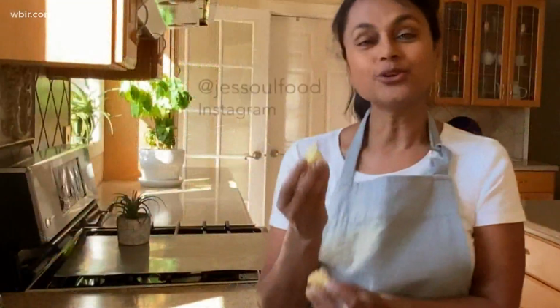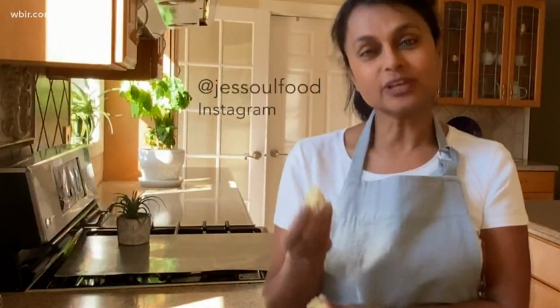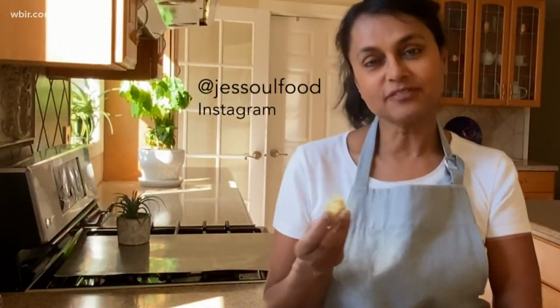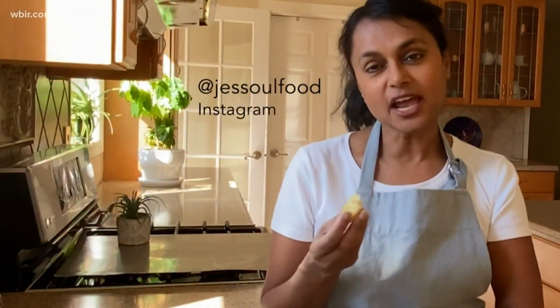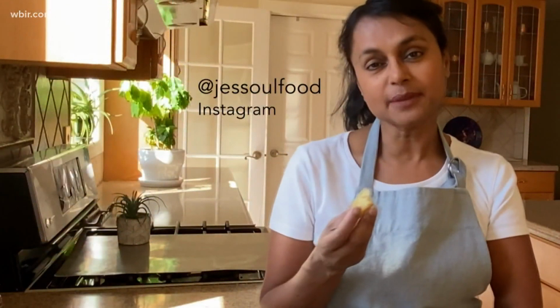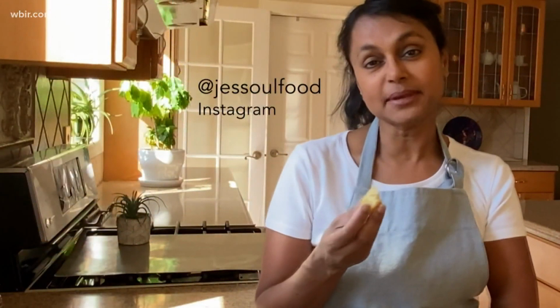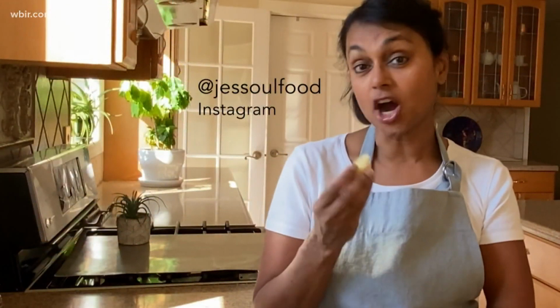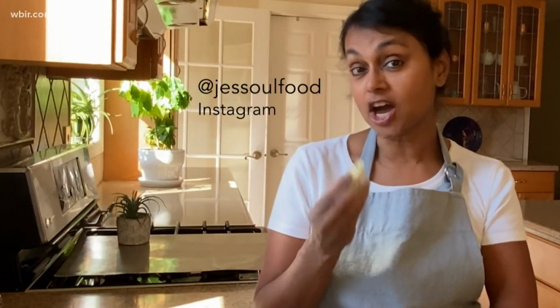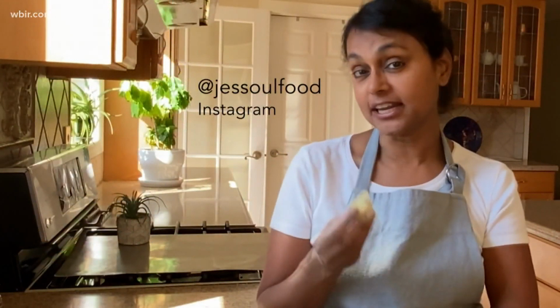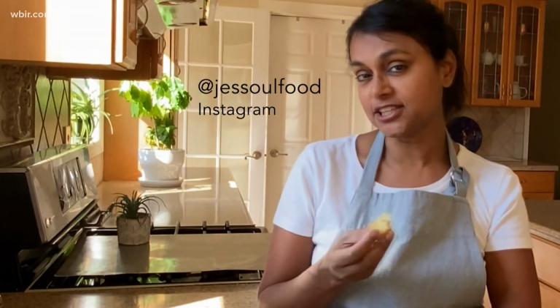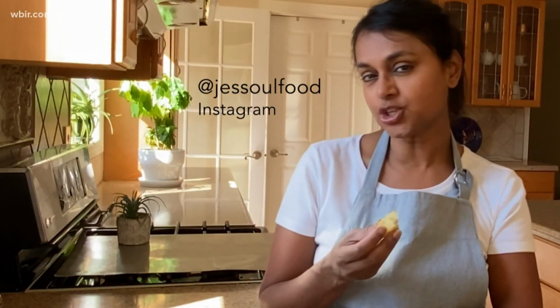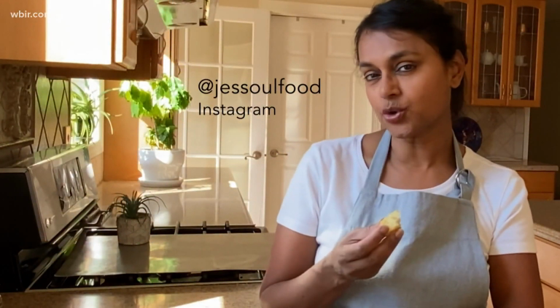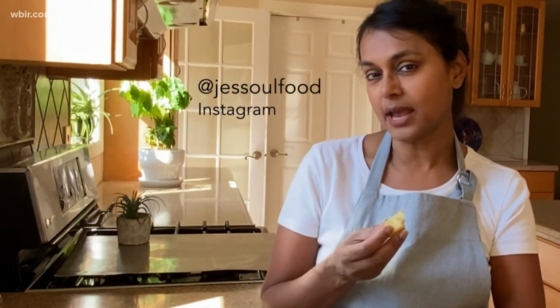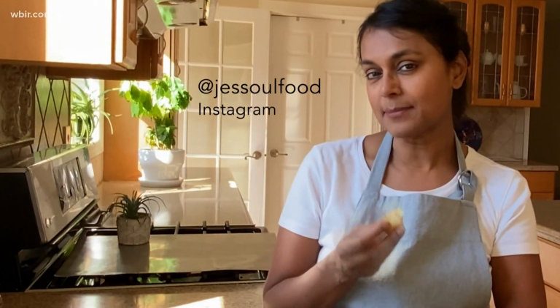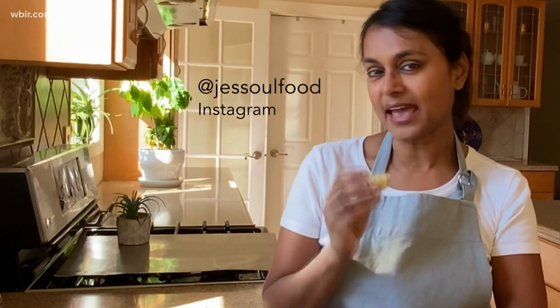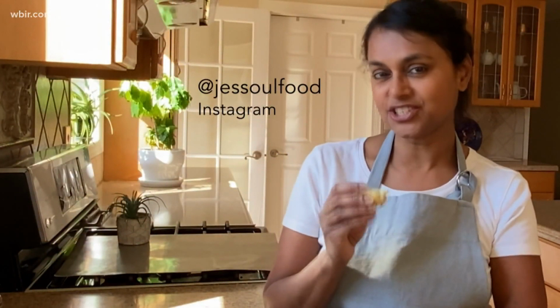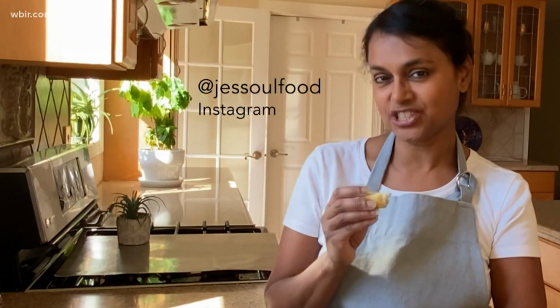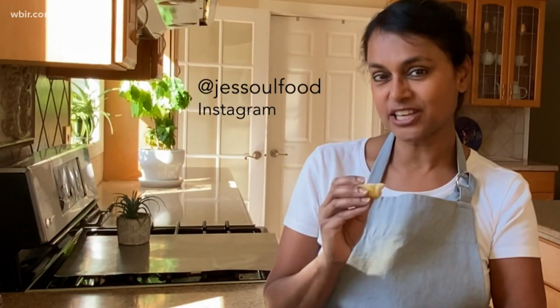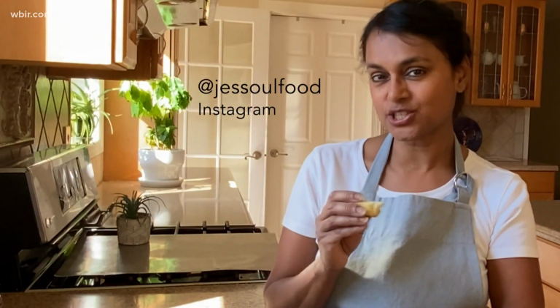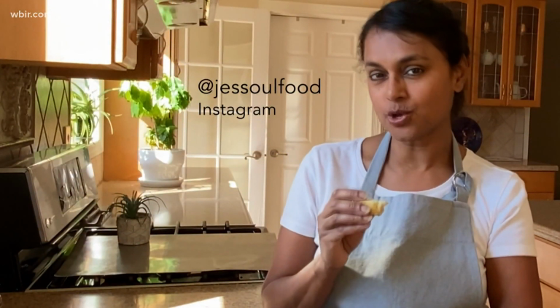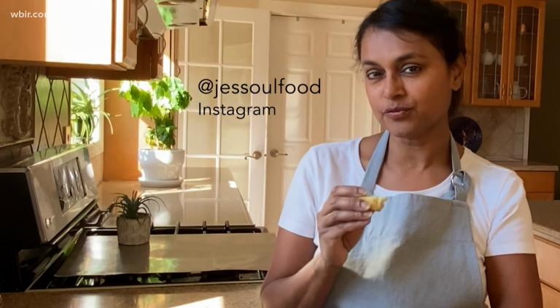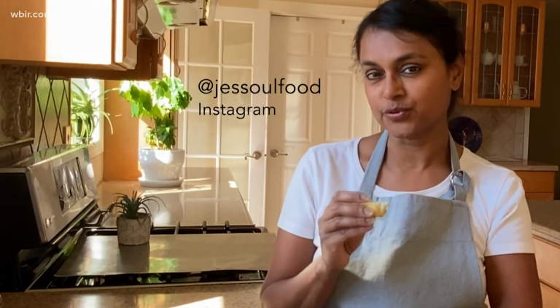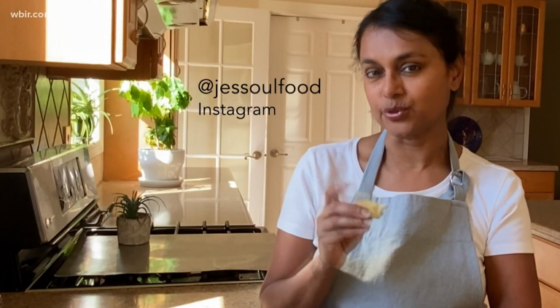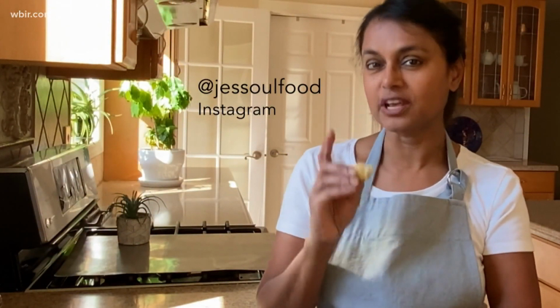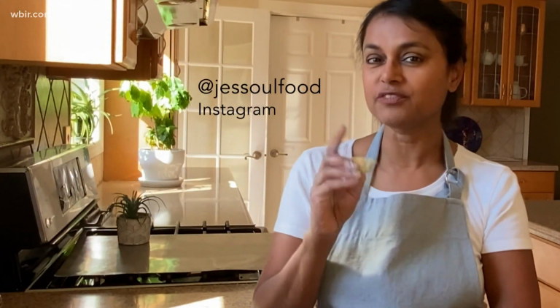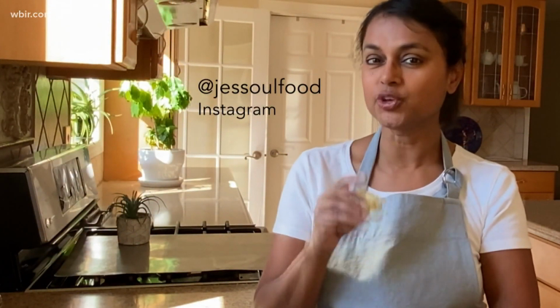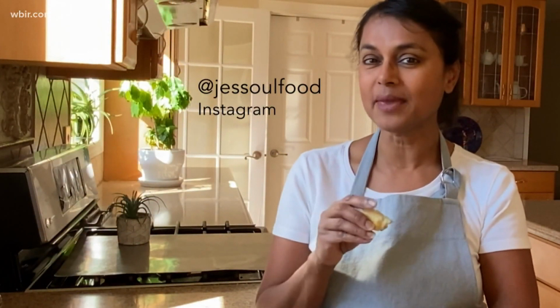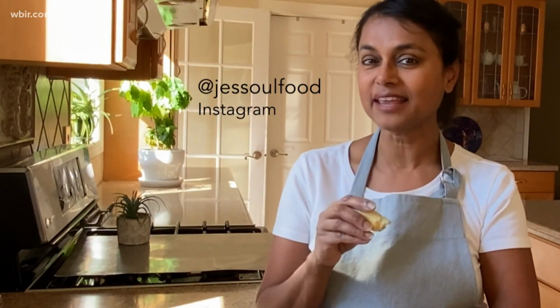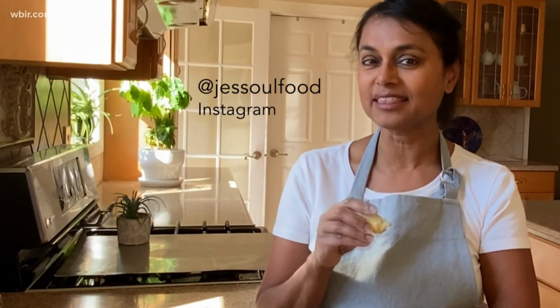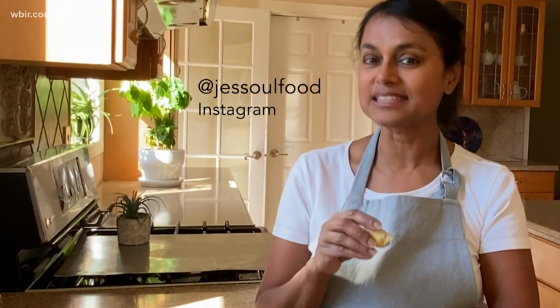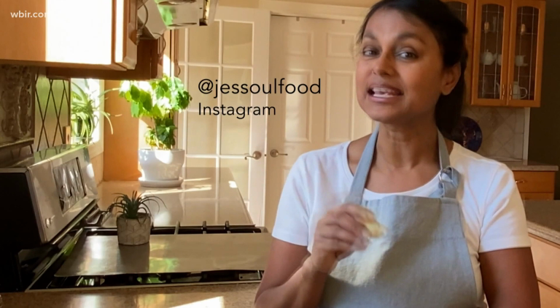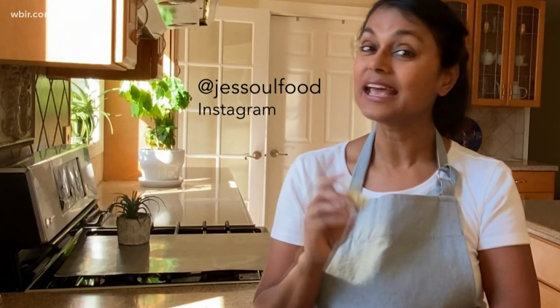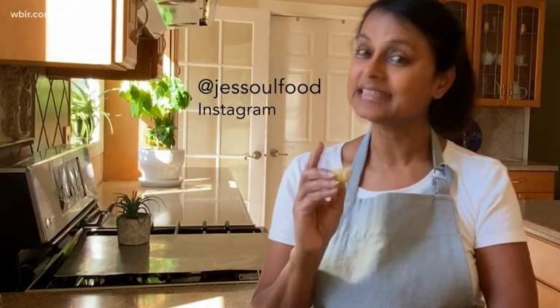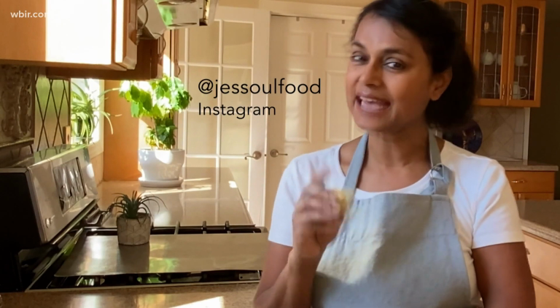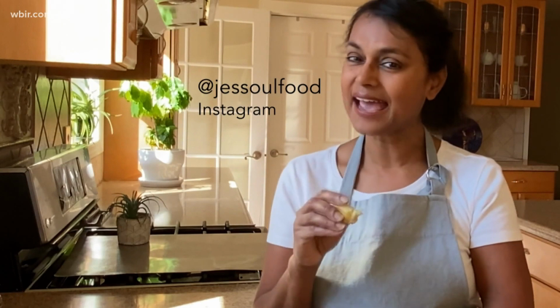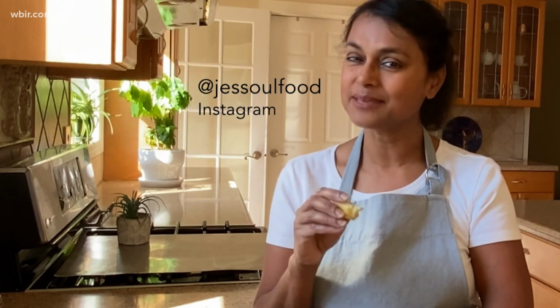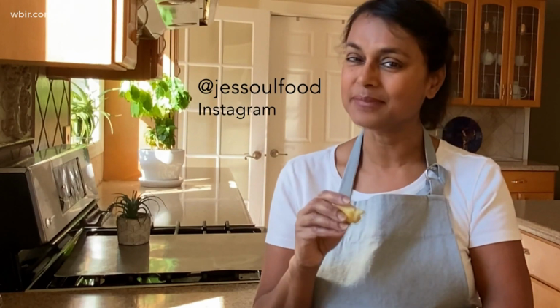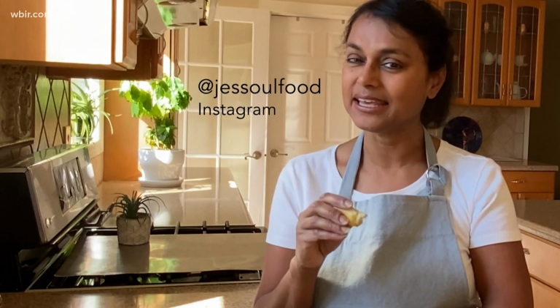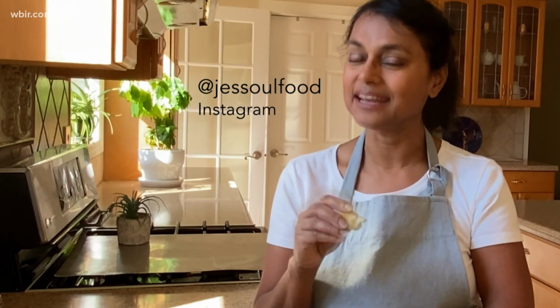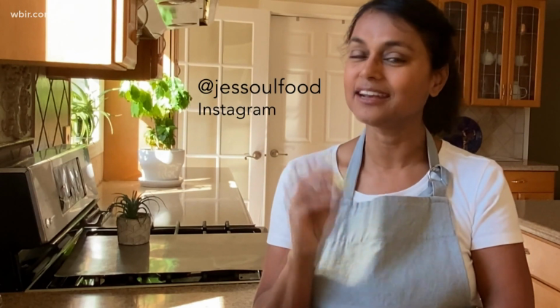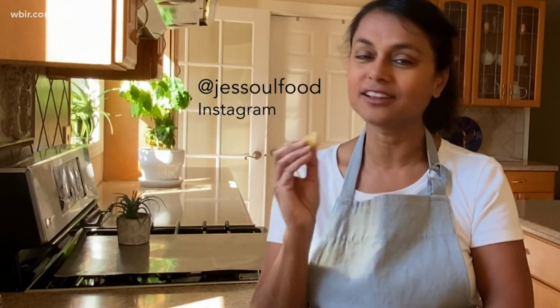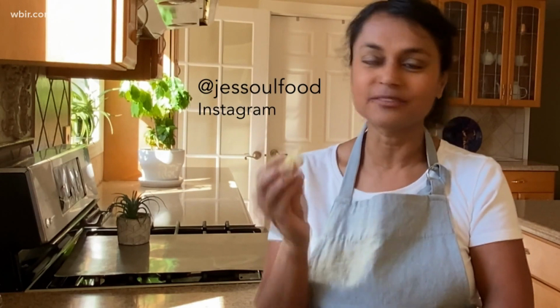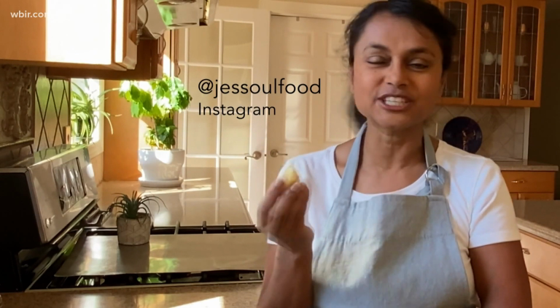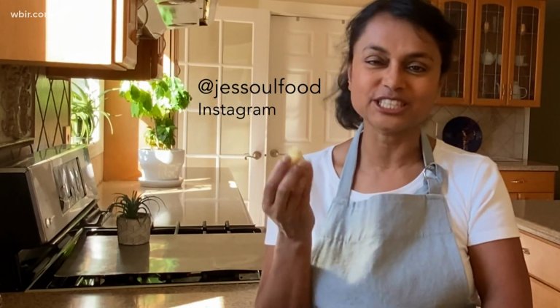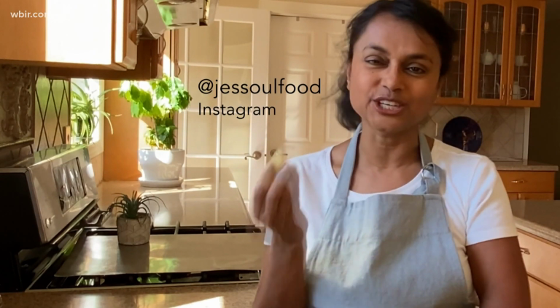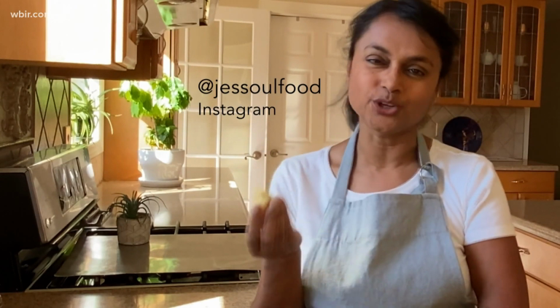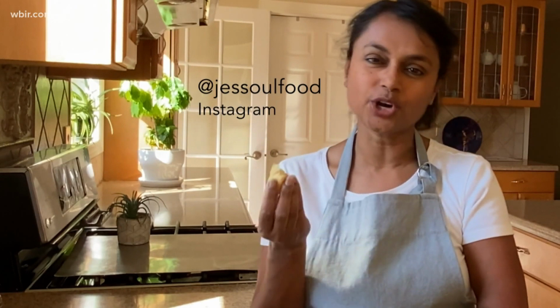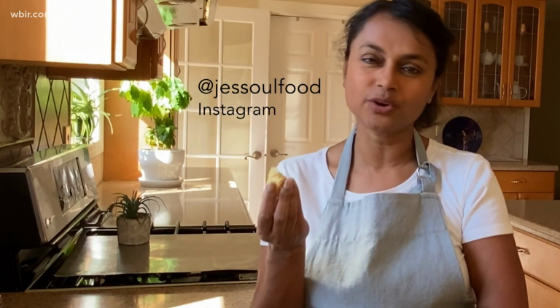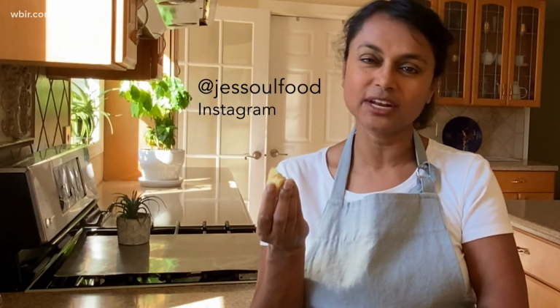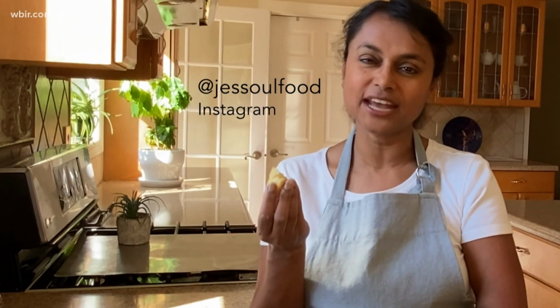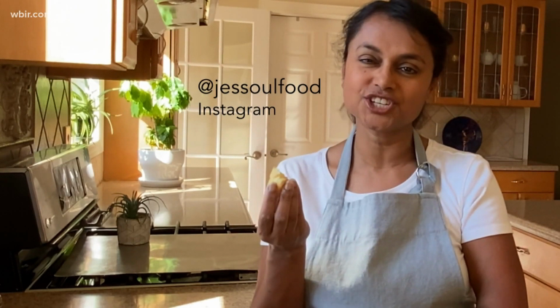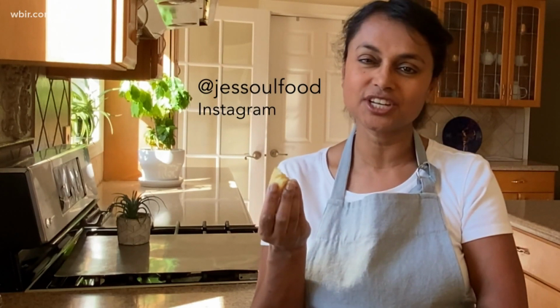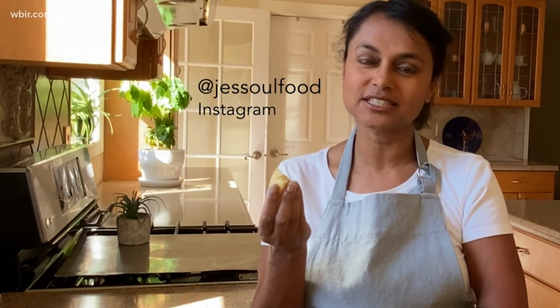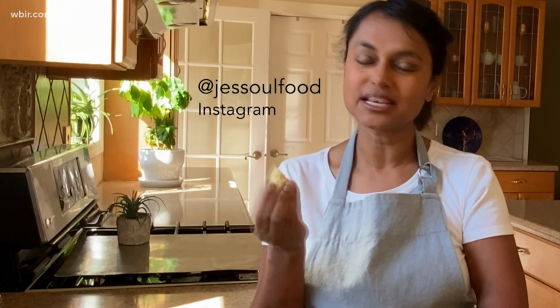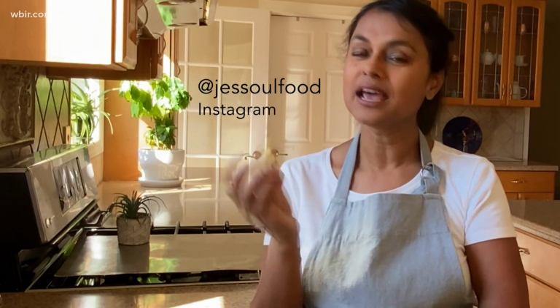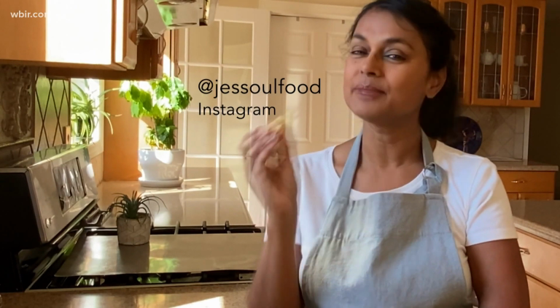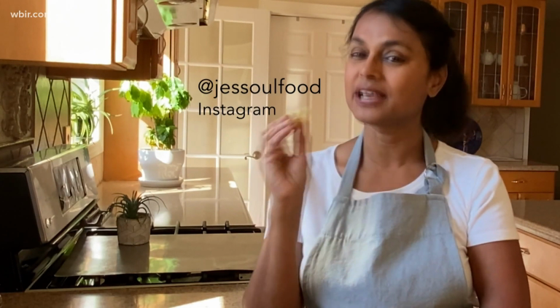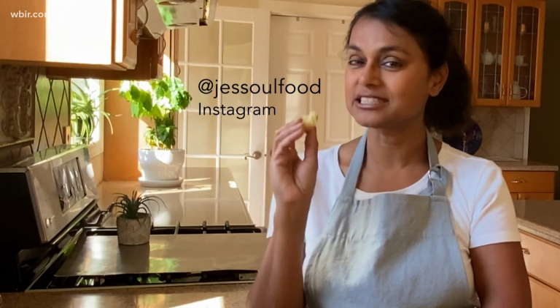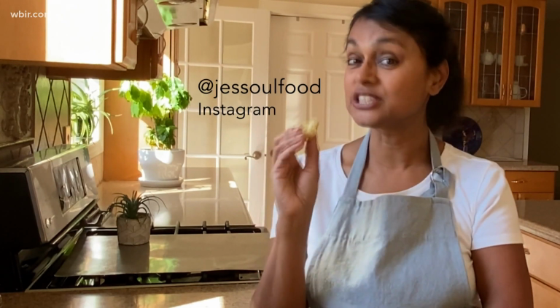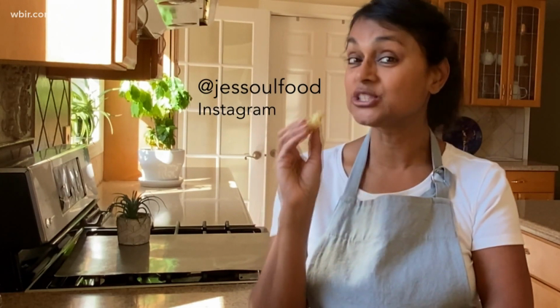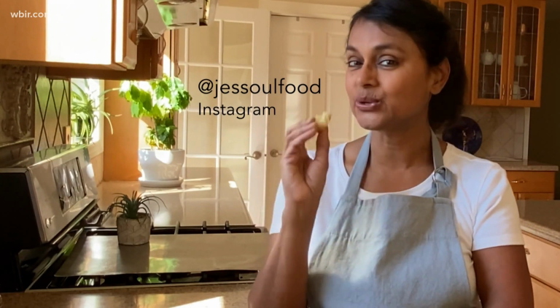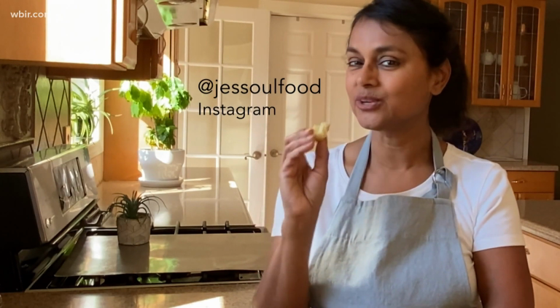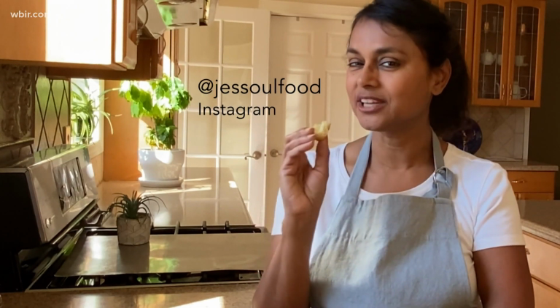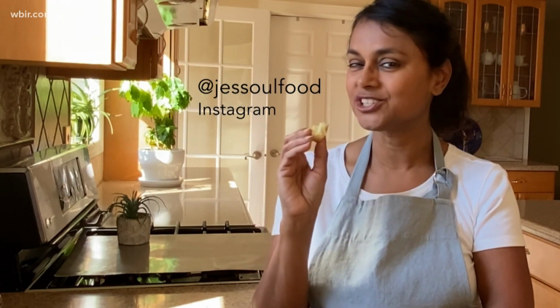You can find me on Instagram at Just Soul Food. If you make this, tag me — I'd love to see your creations because it's so delicious.